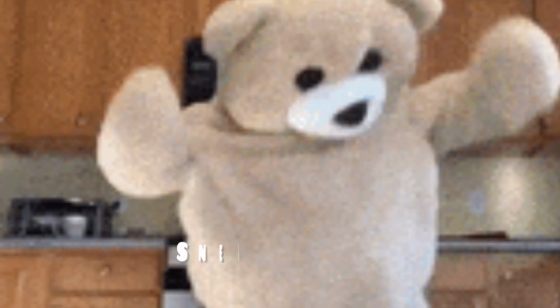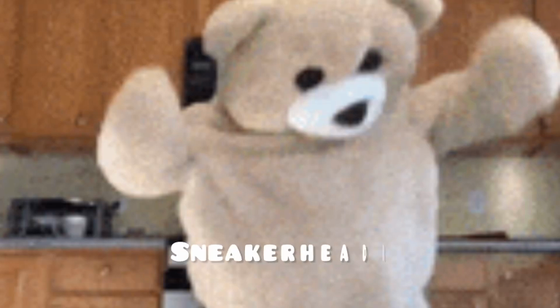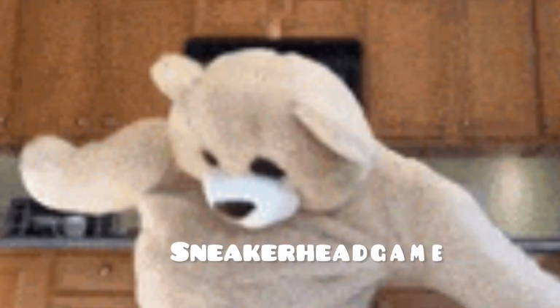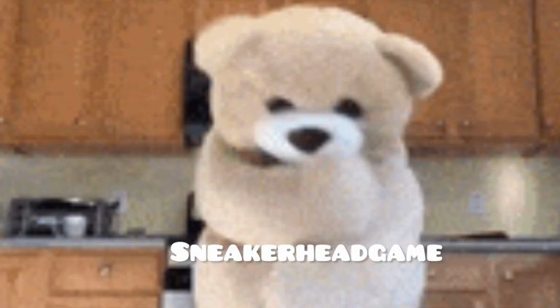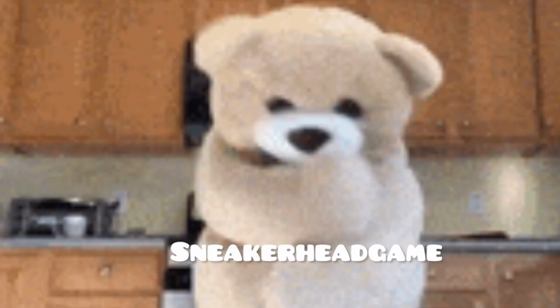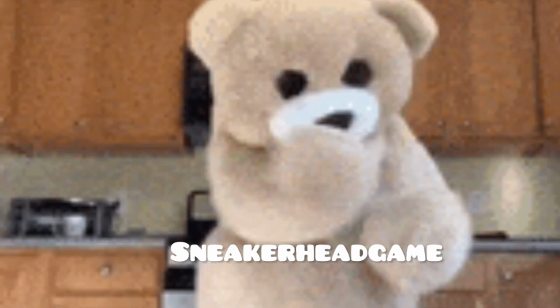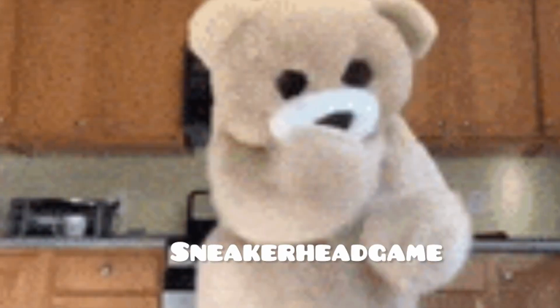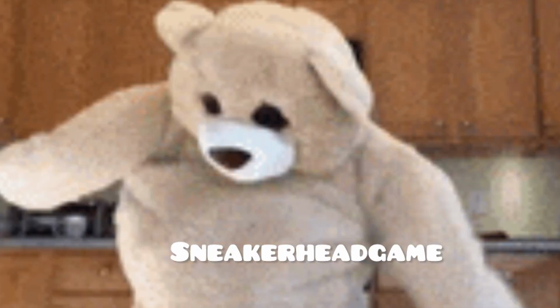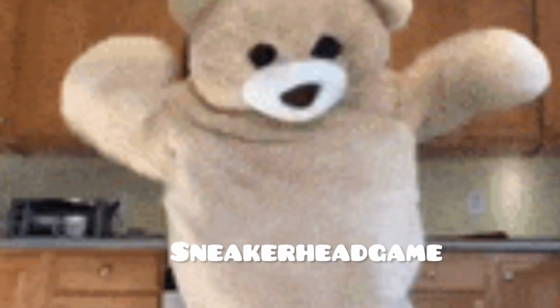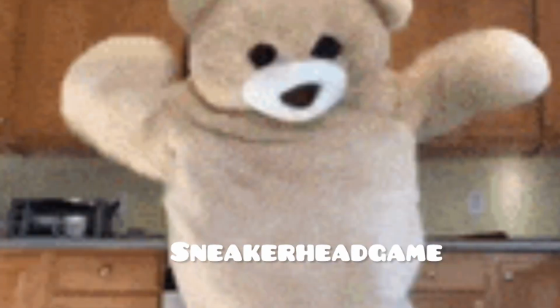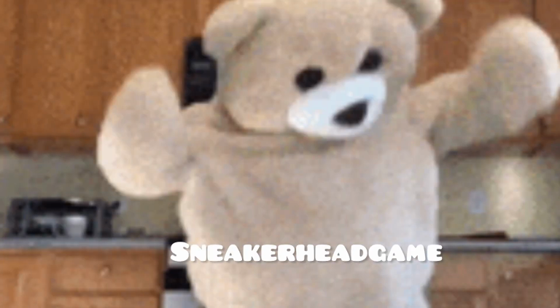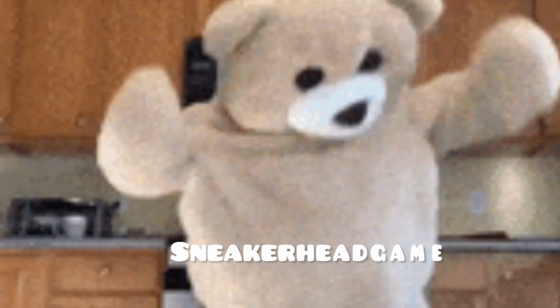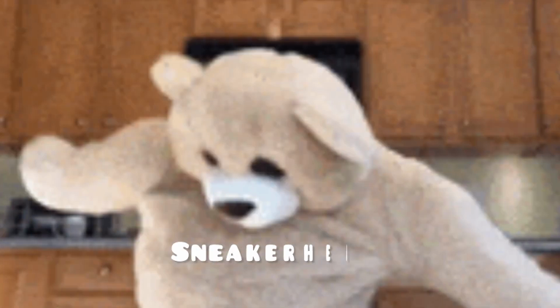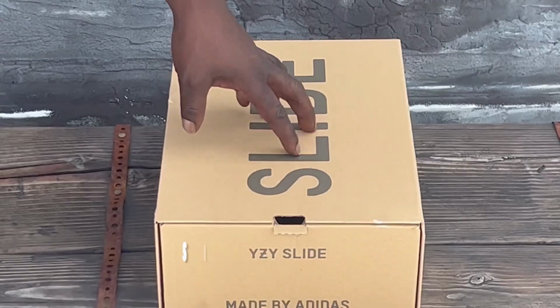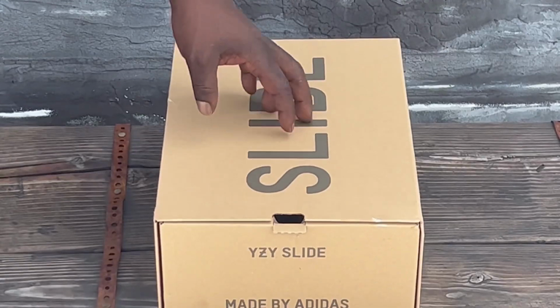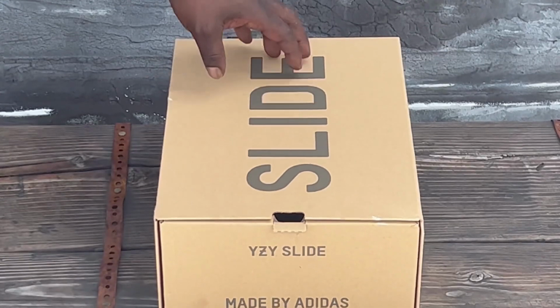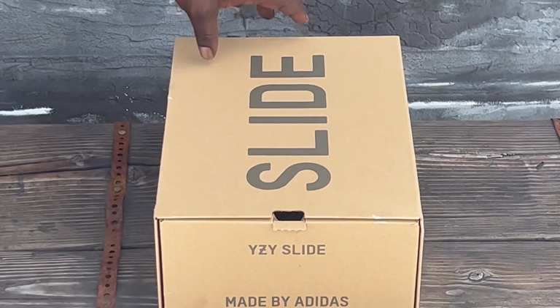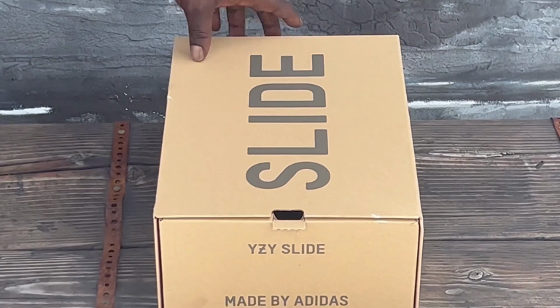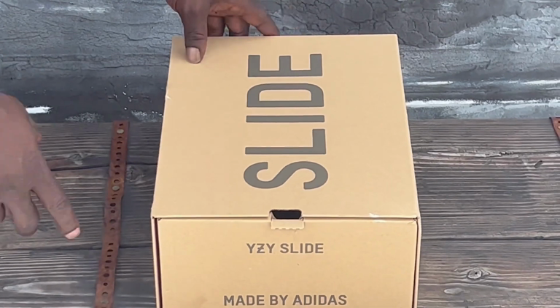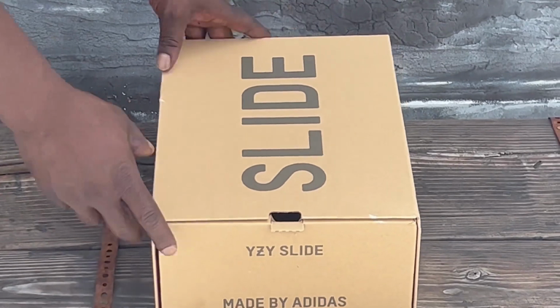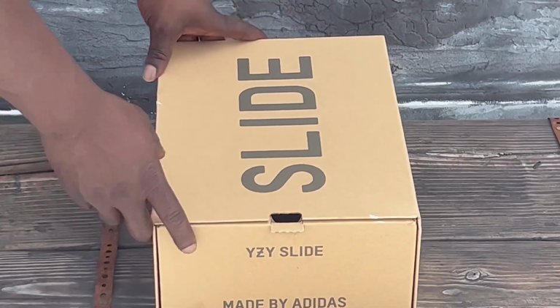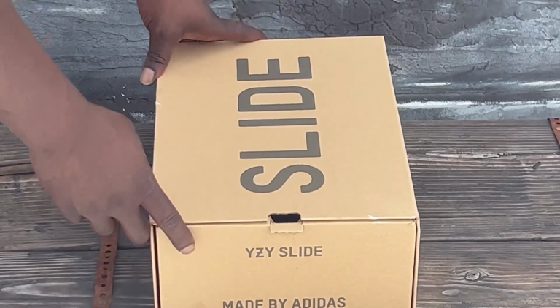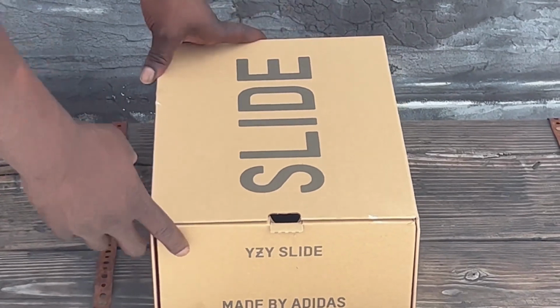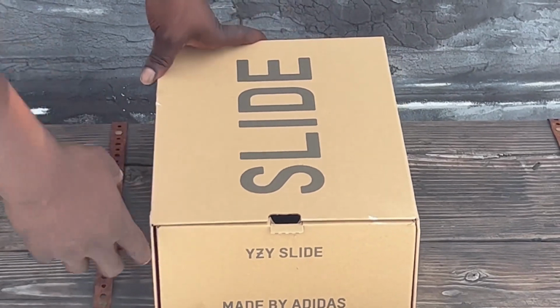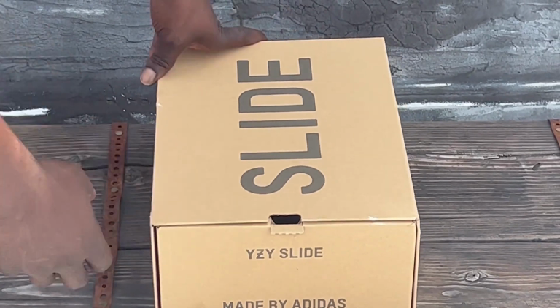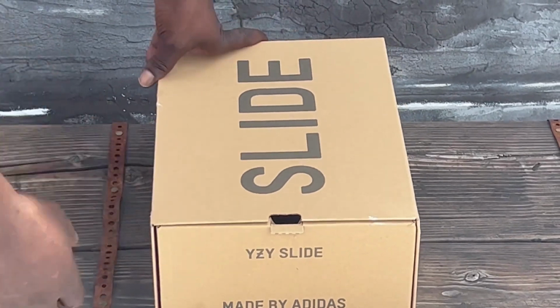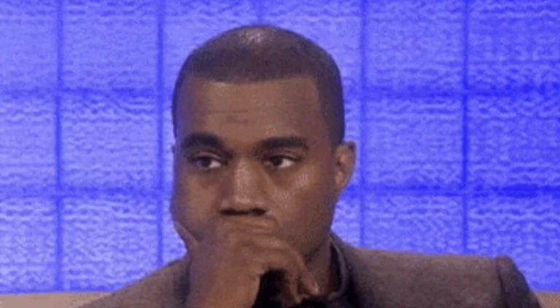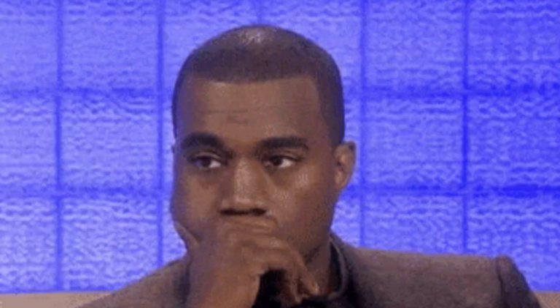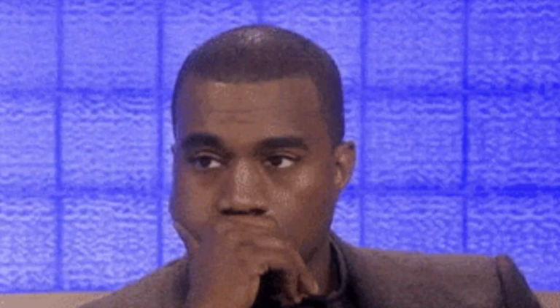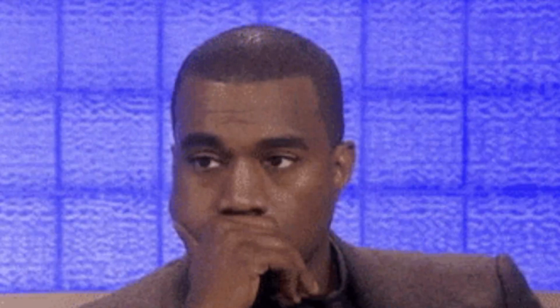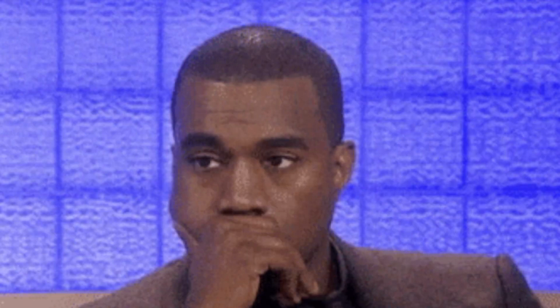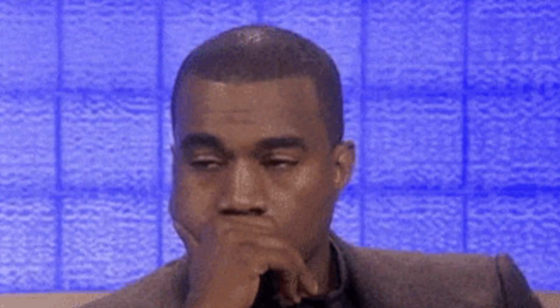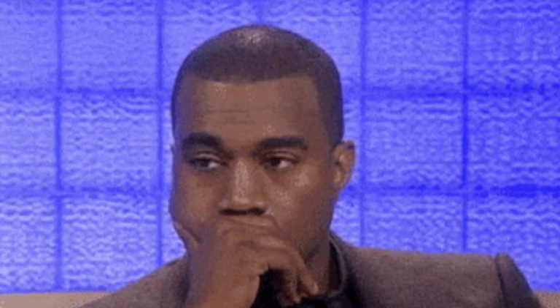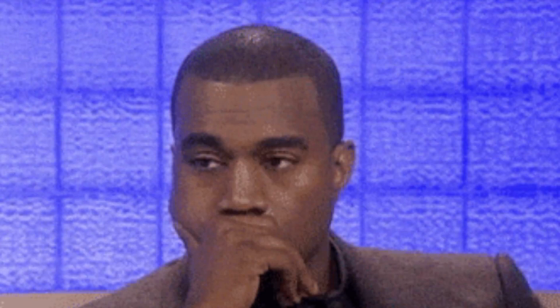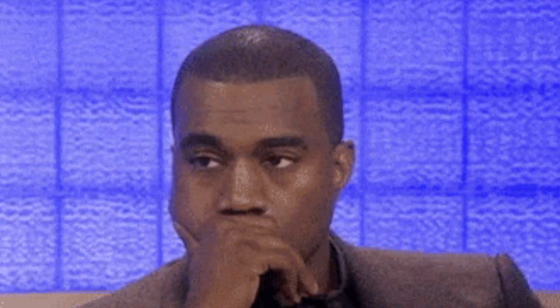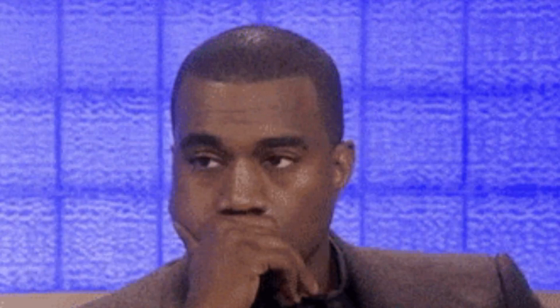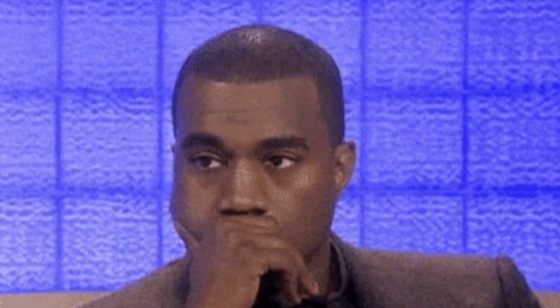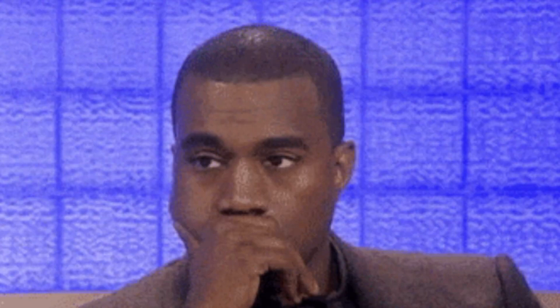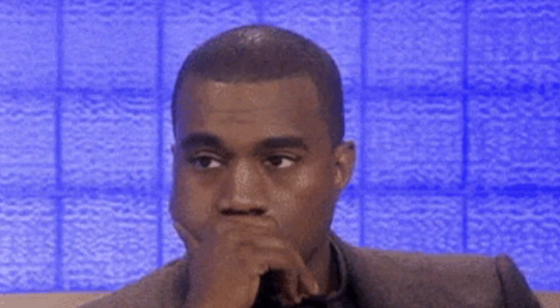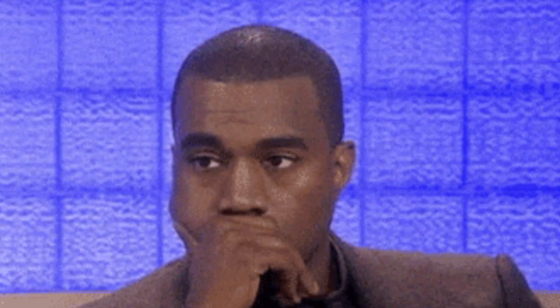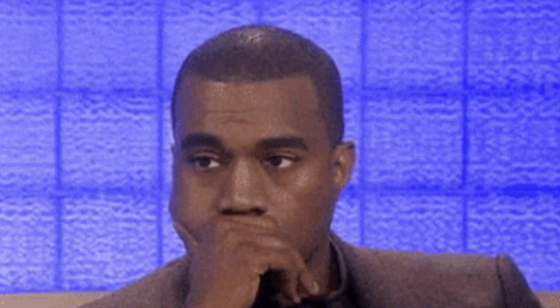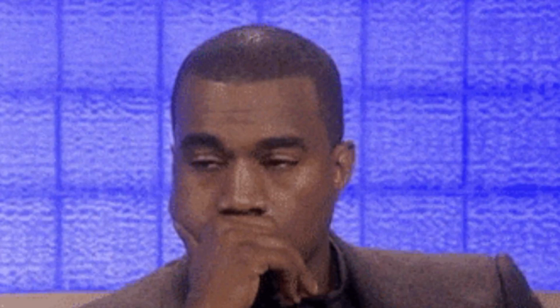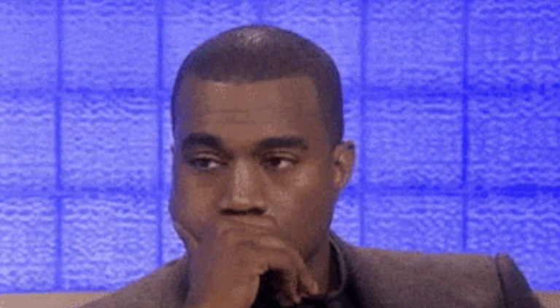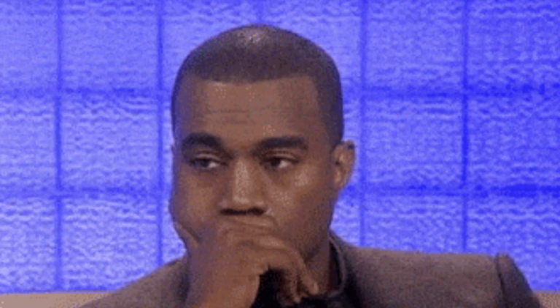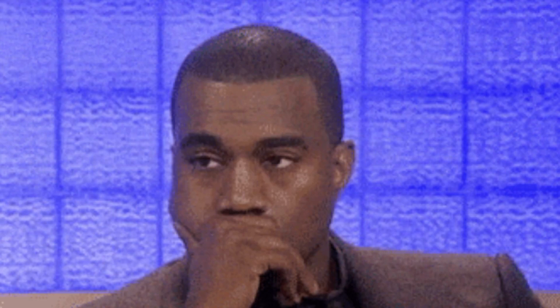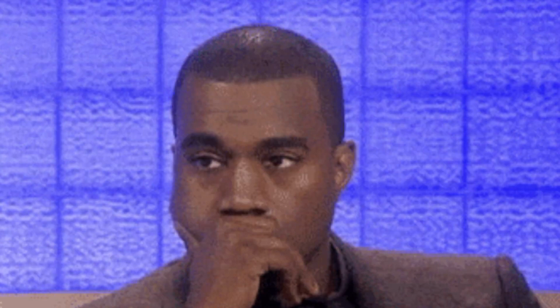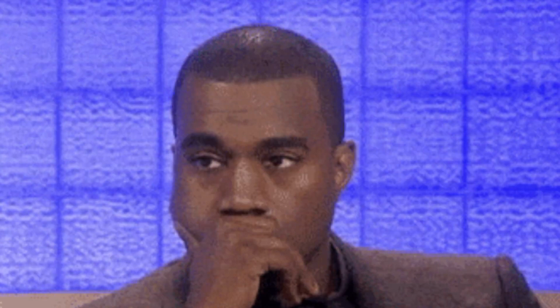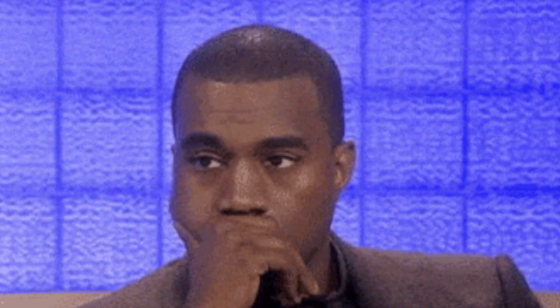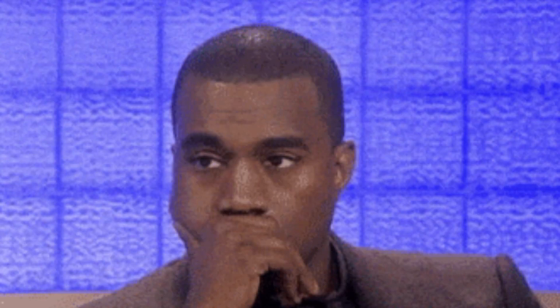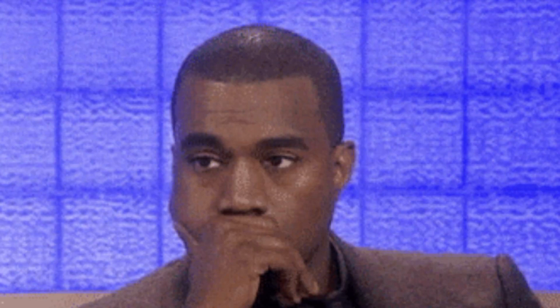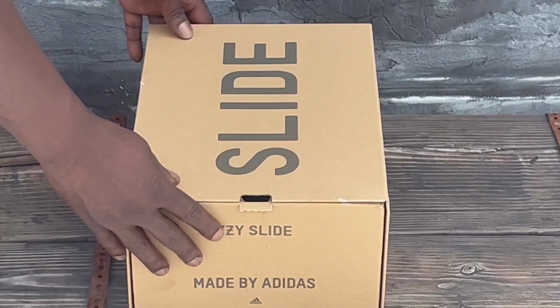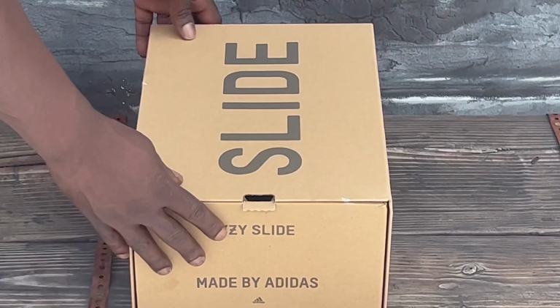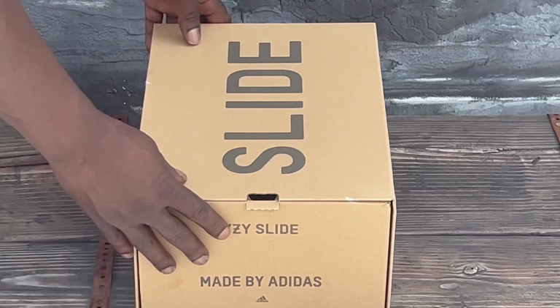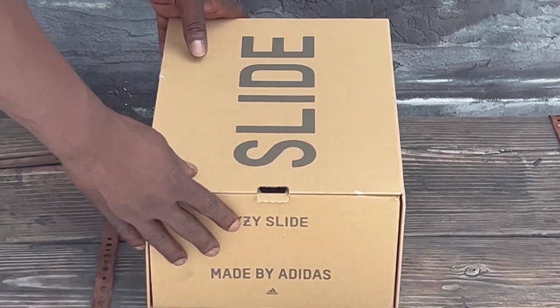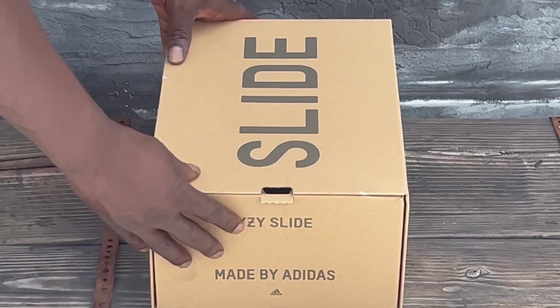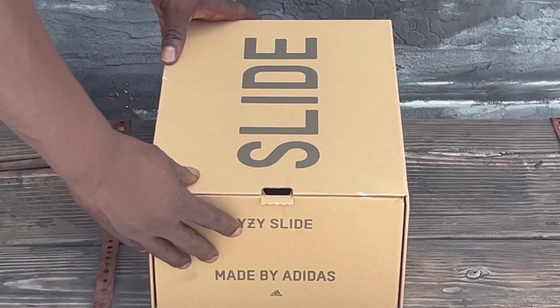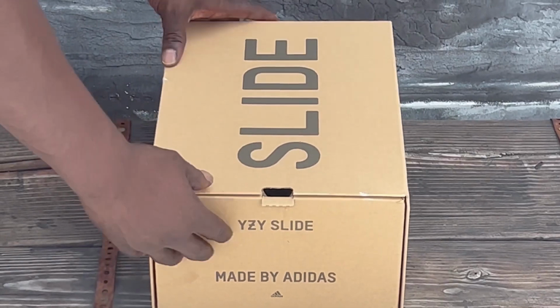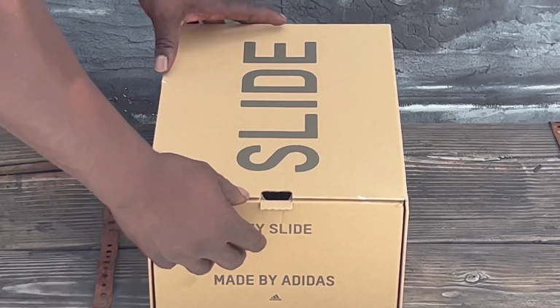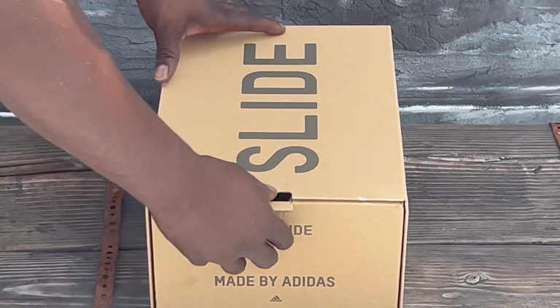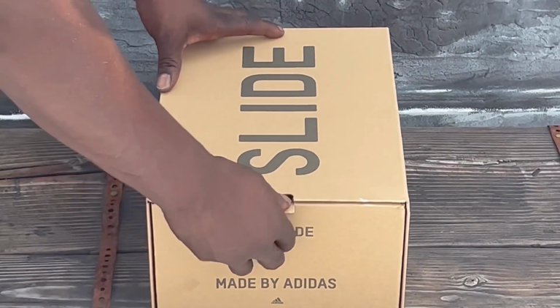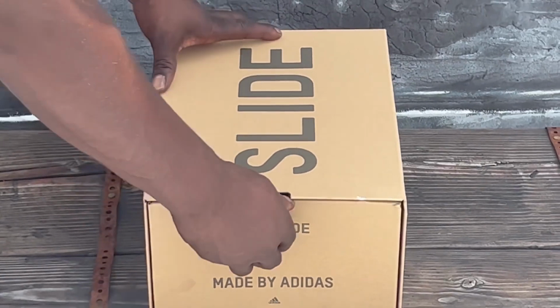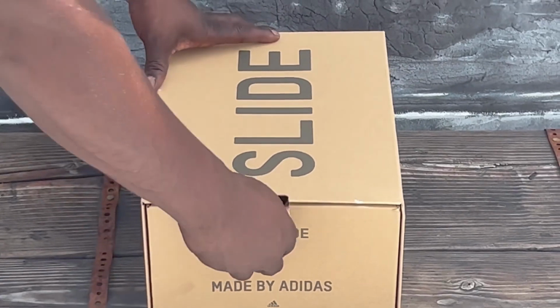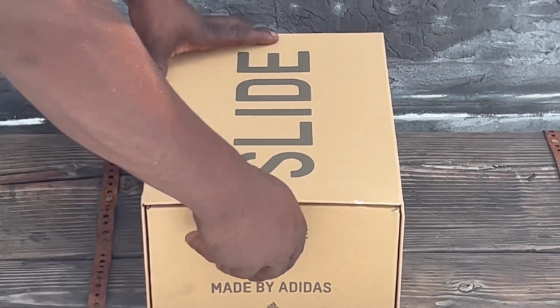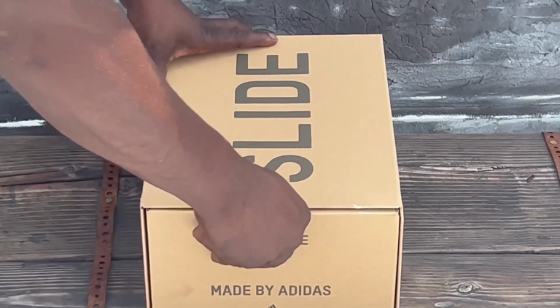Alright y'all, we back — Sneakin' Hat Game — with the next video. You see it right here, slides. Let's get right into it, no waste of time.